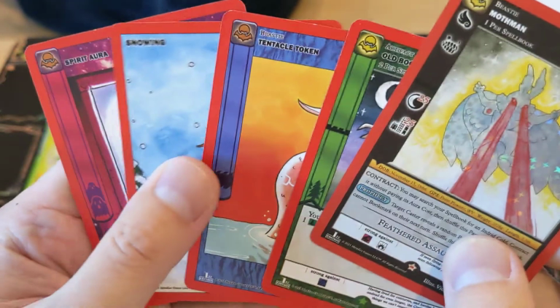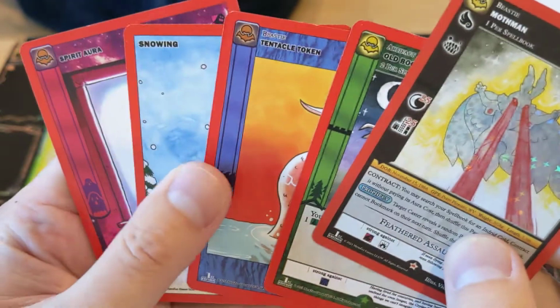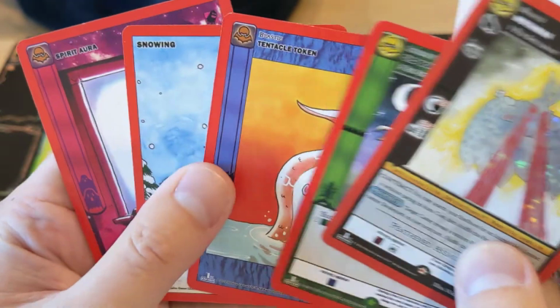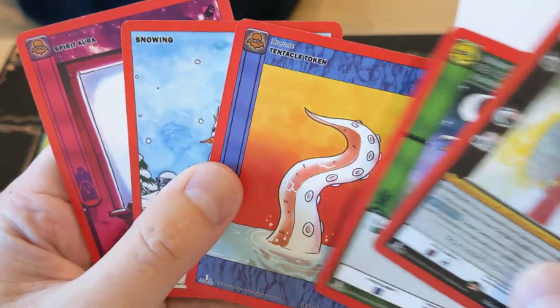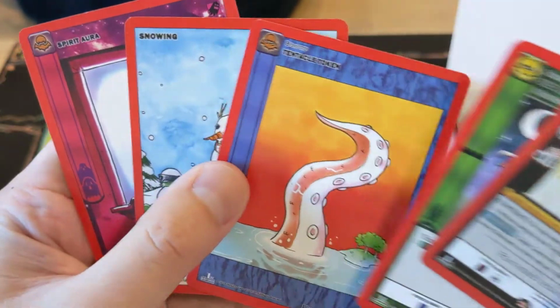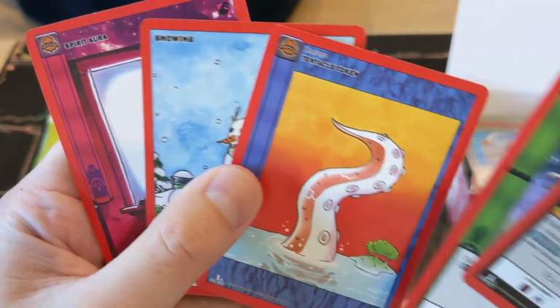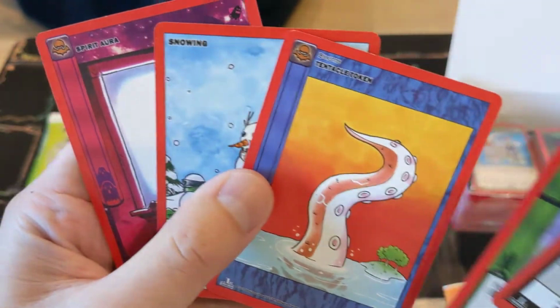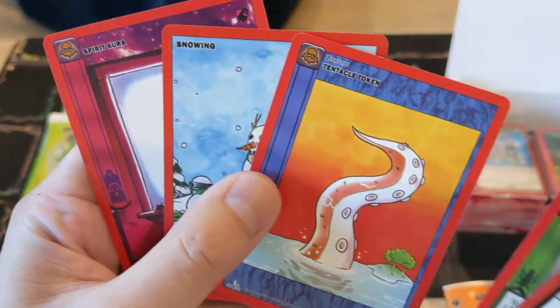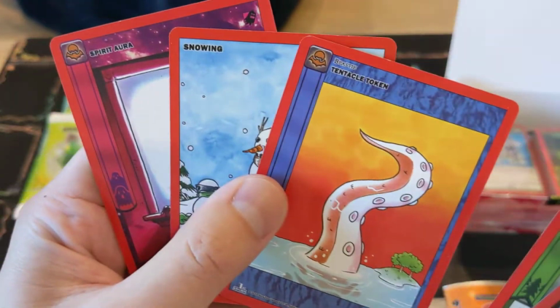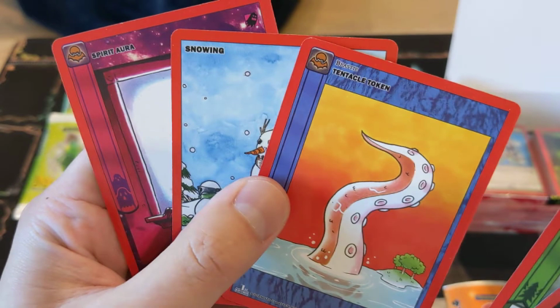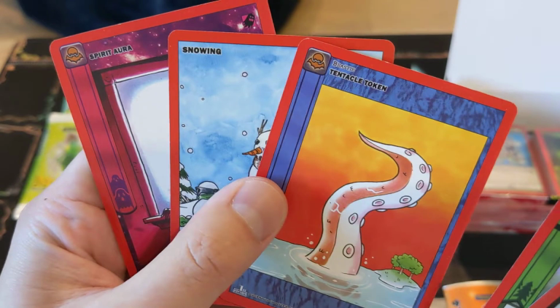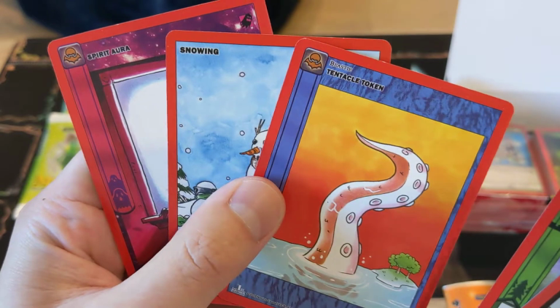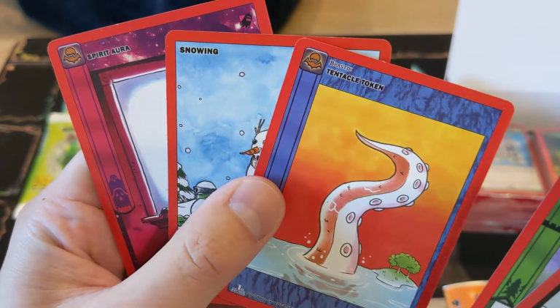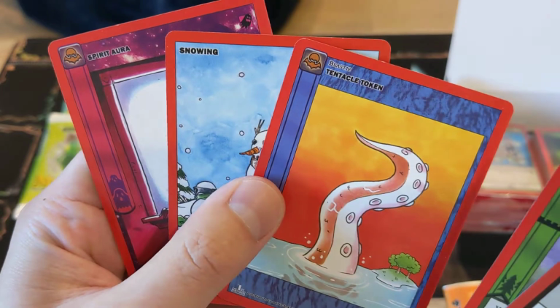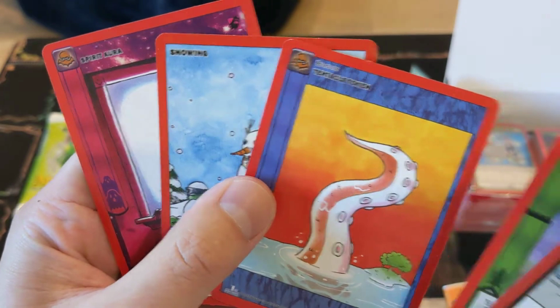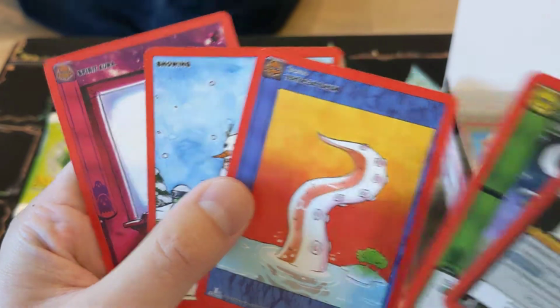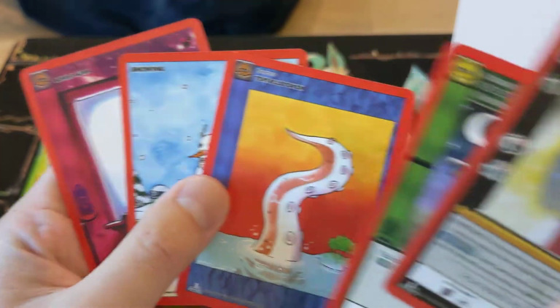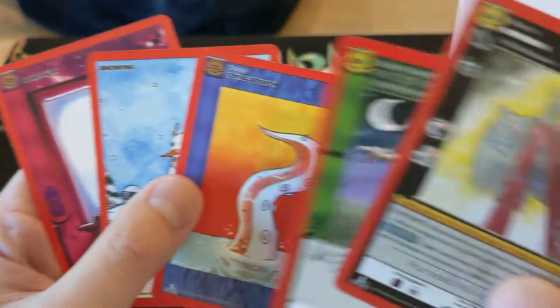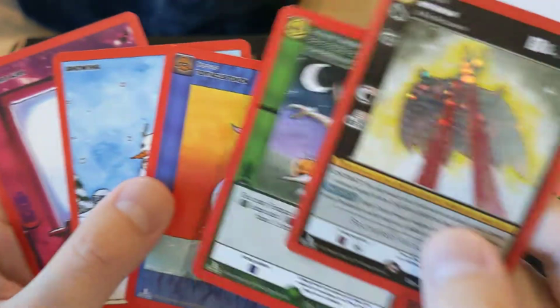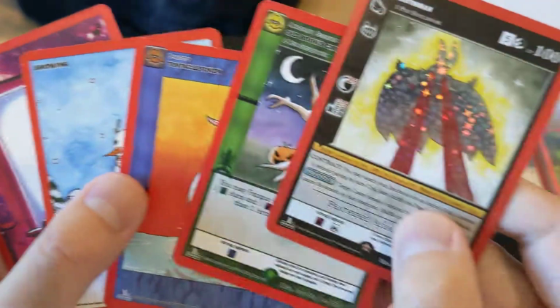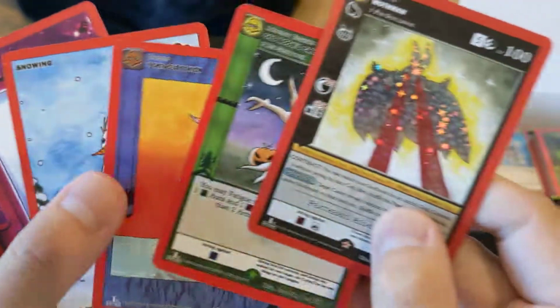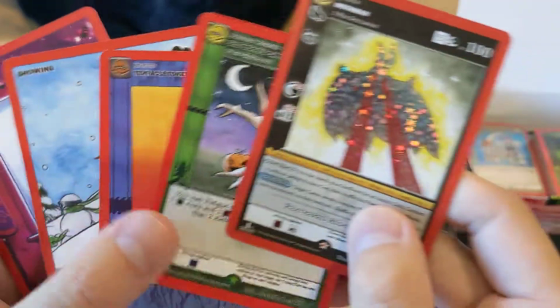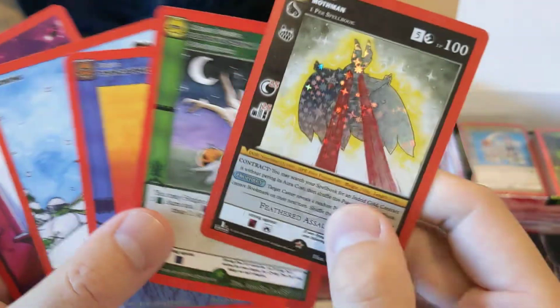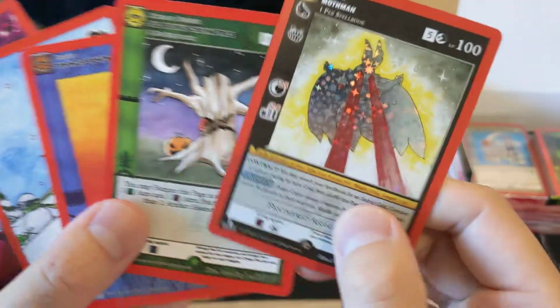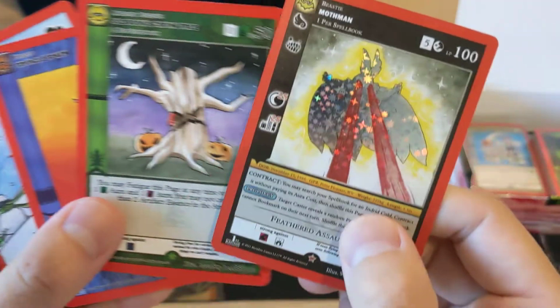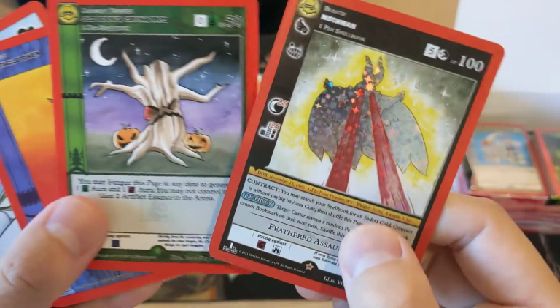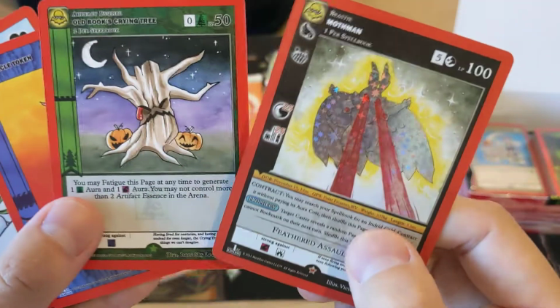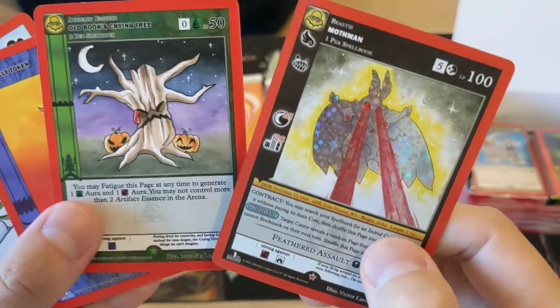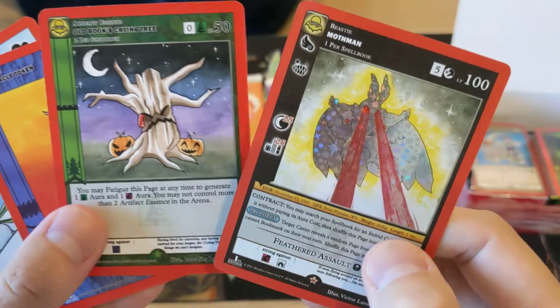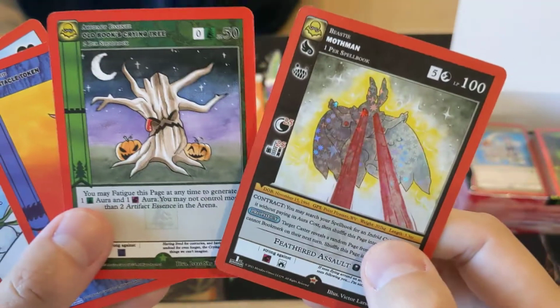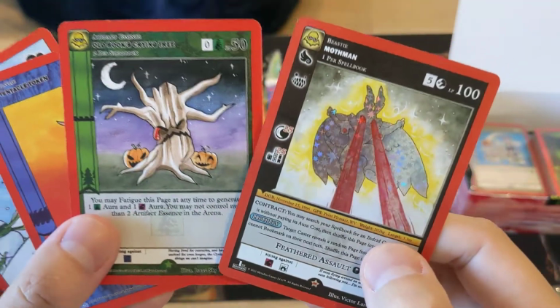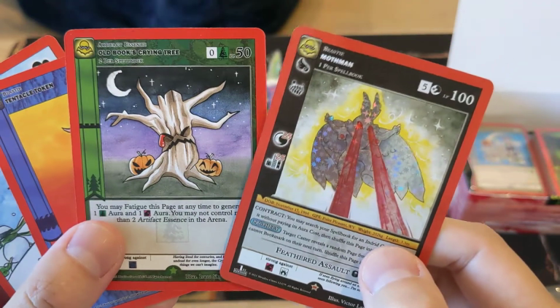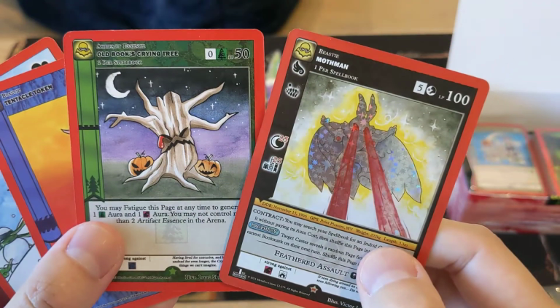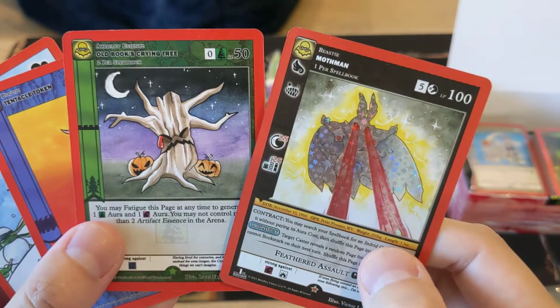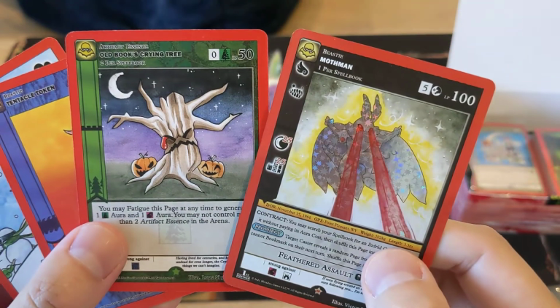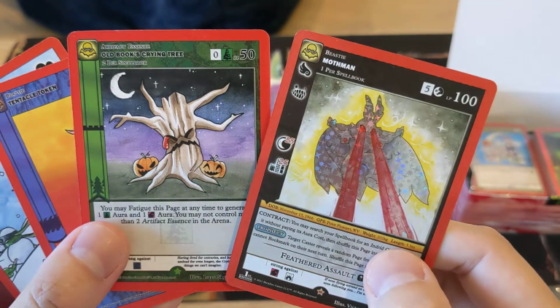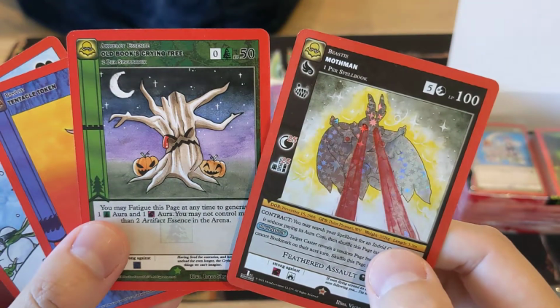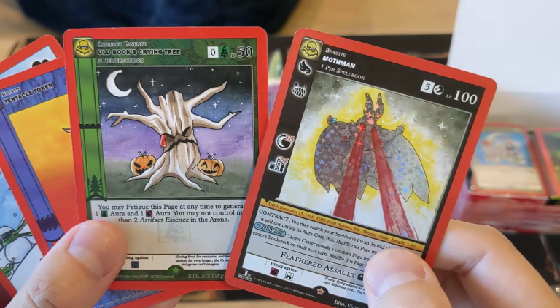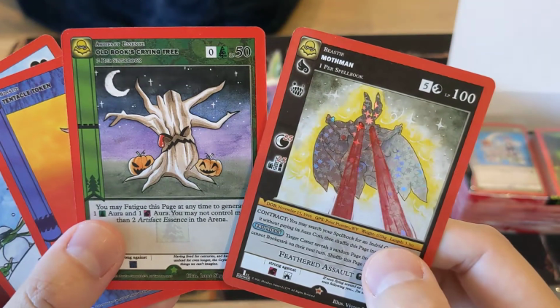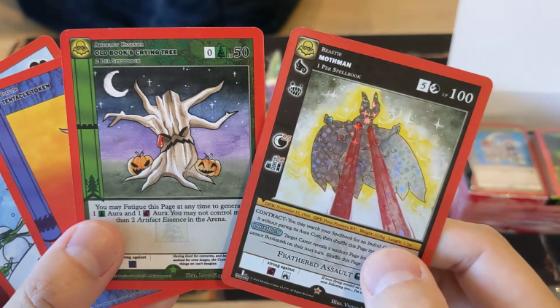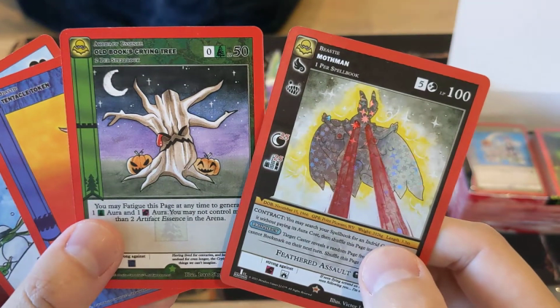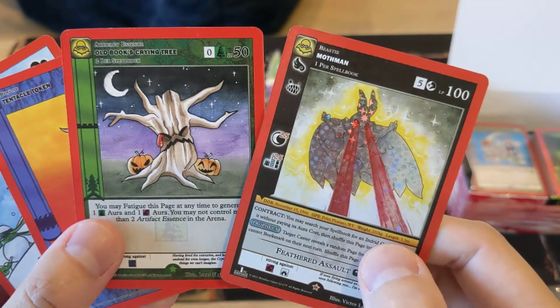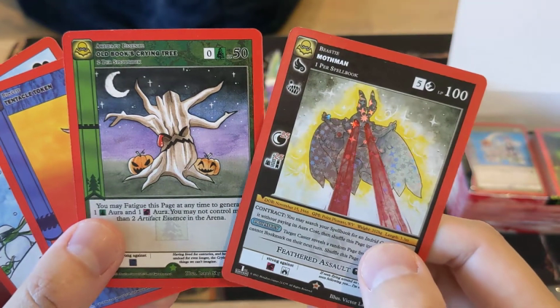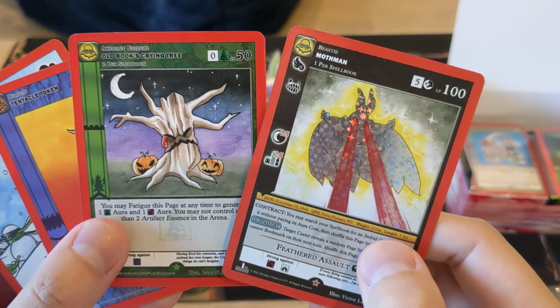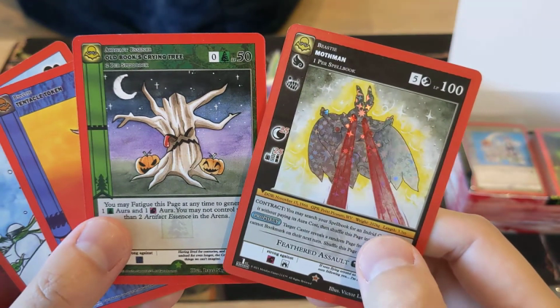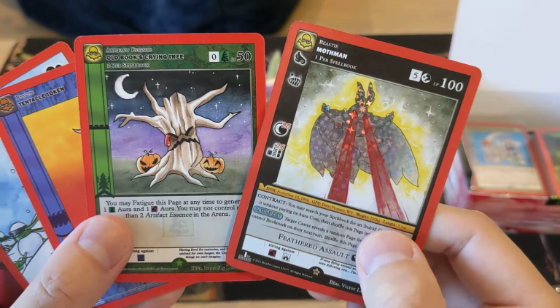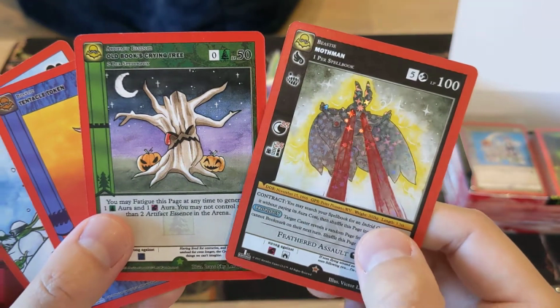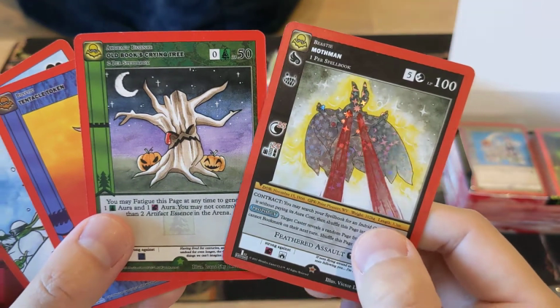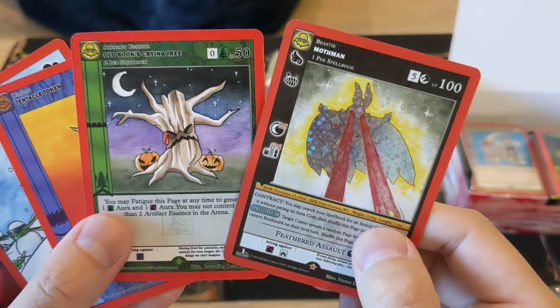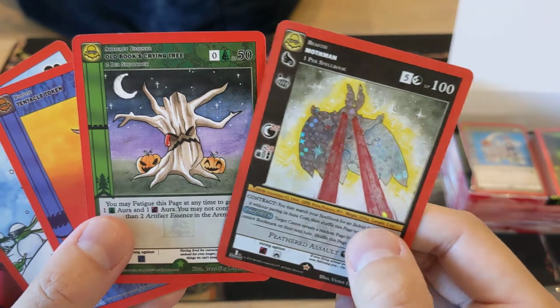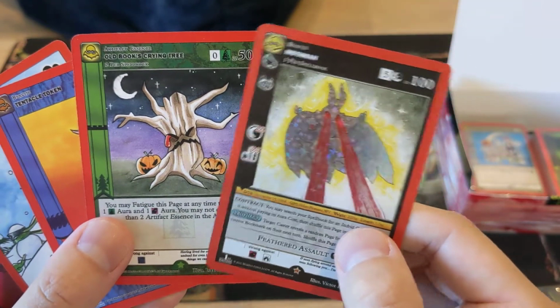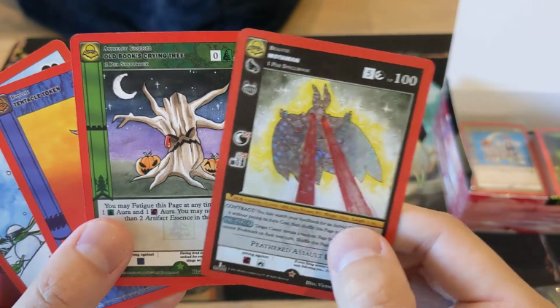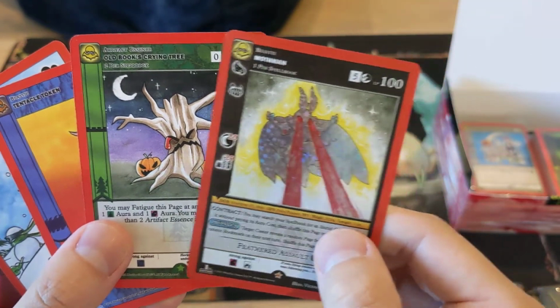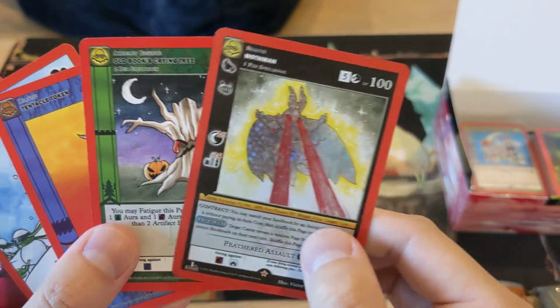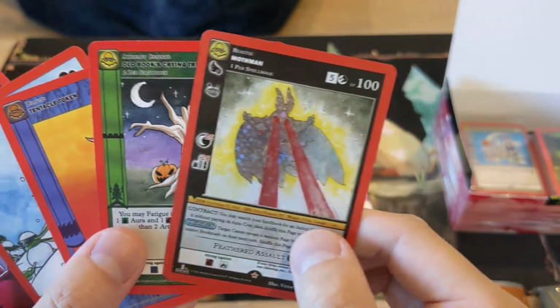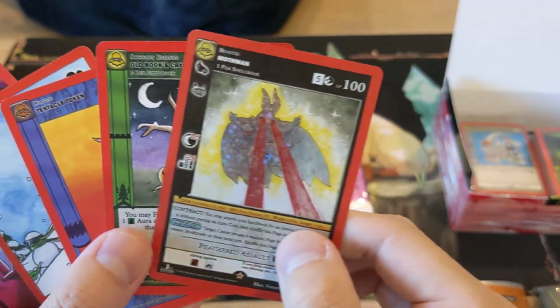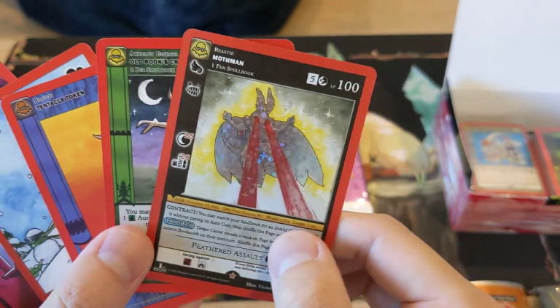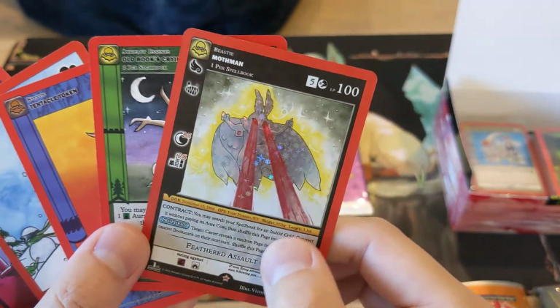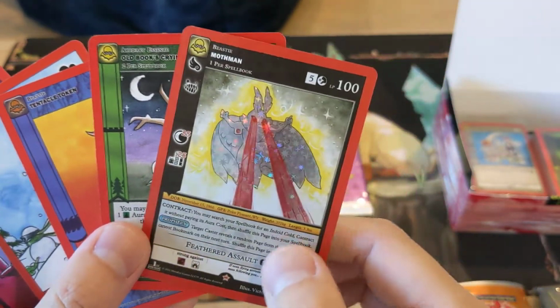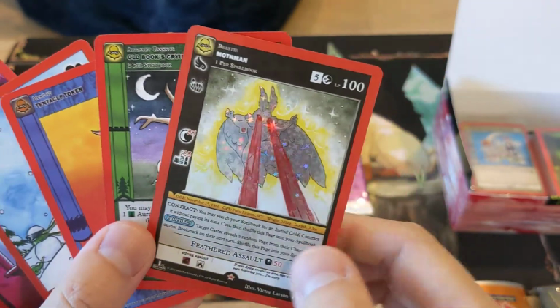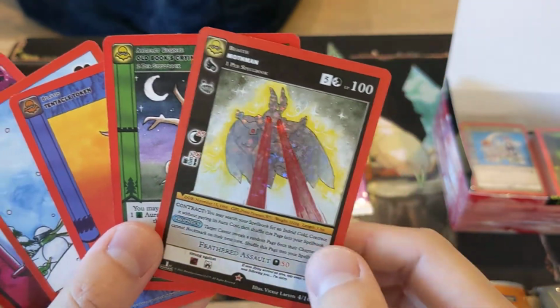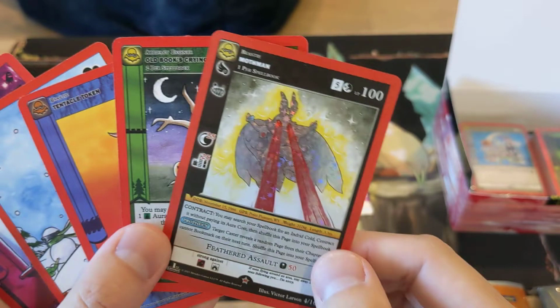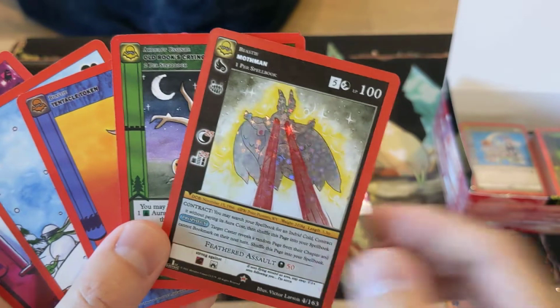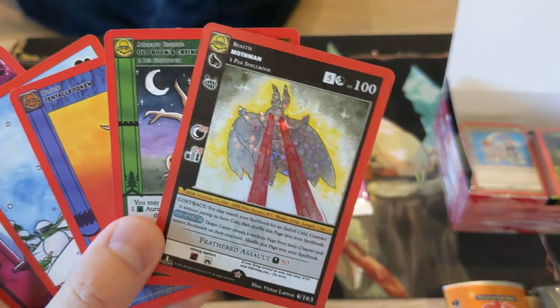Tentacle Token, Snowy and Spirit Aura — and that's it for this video. Thank you for watching and let me know what you think.